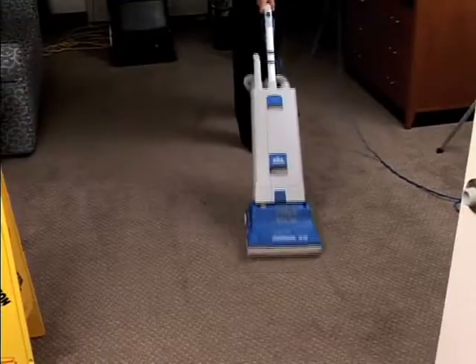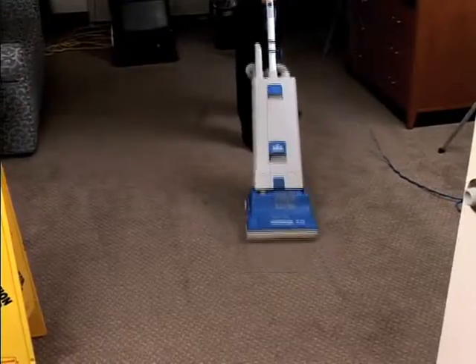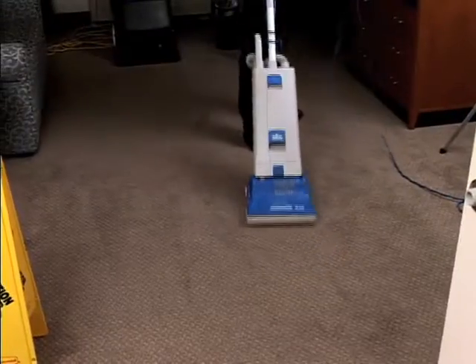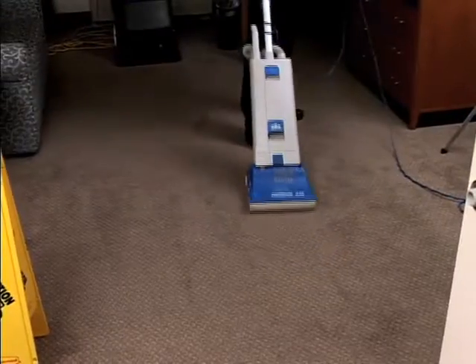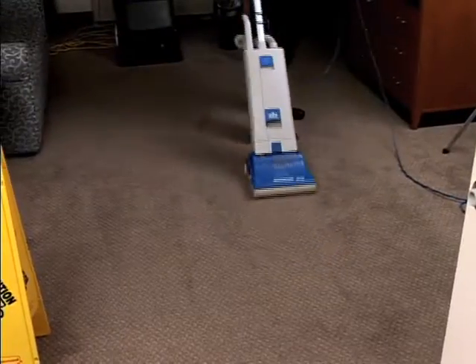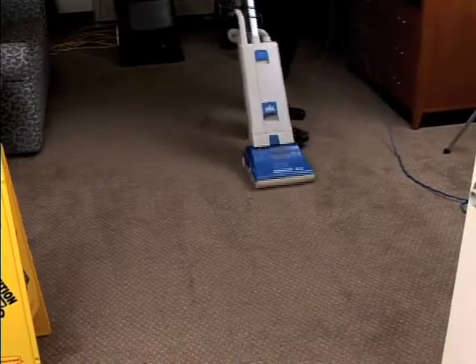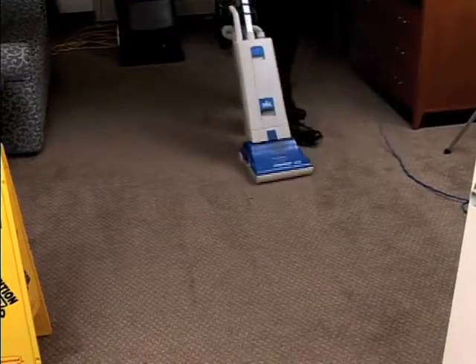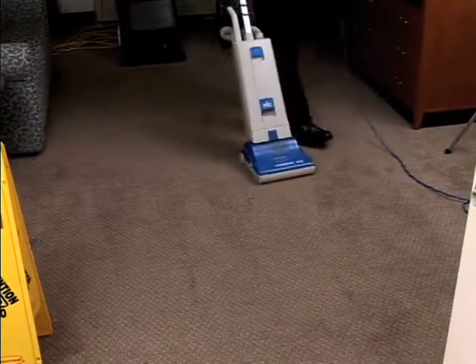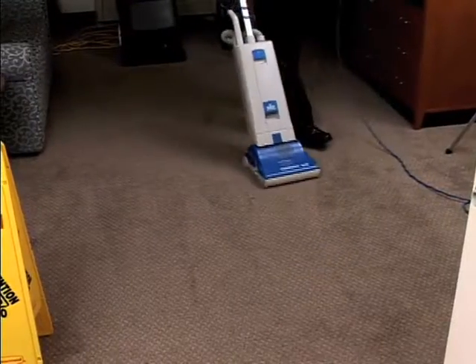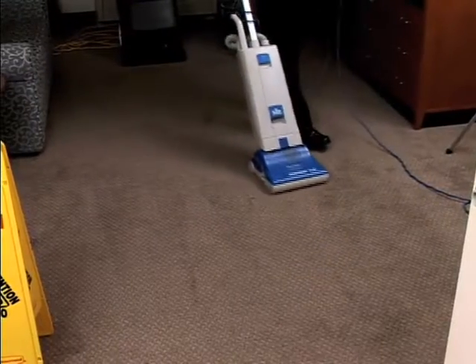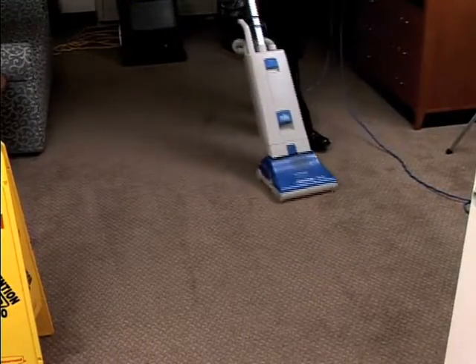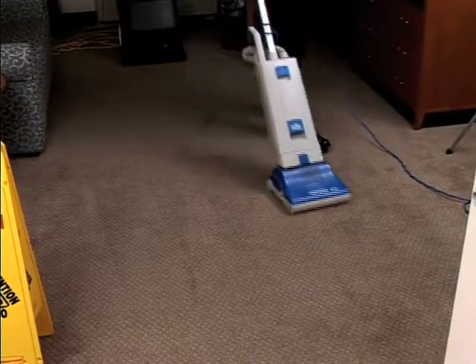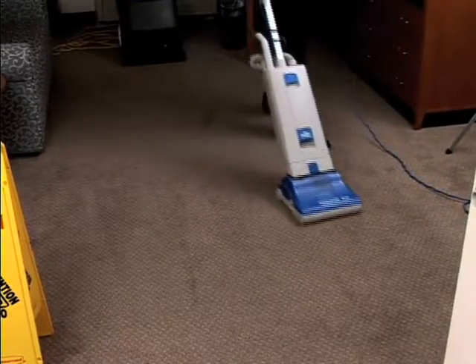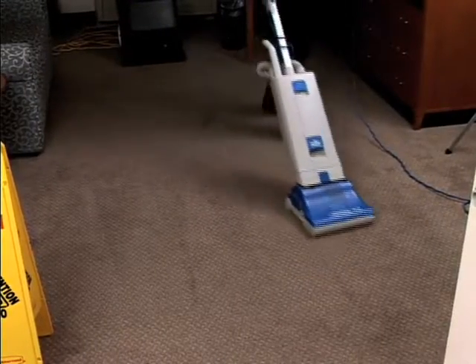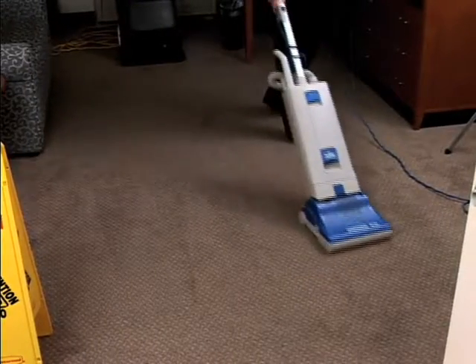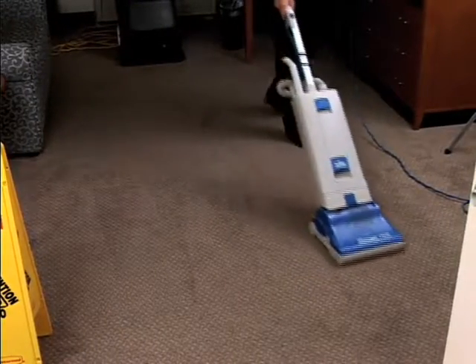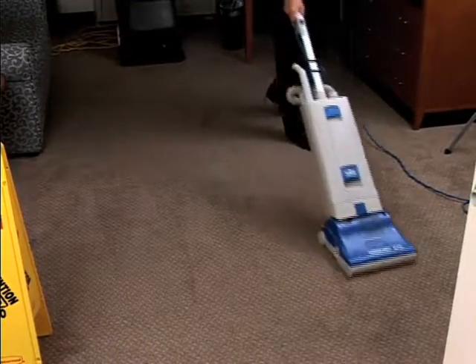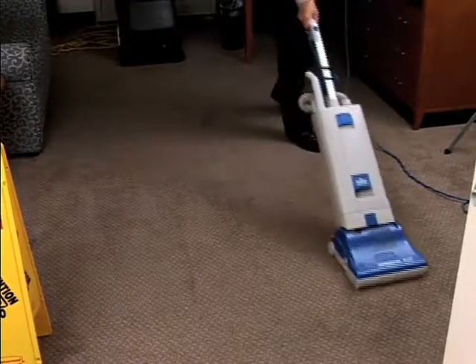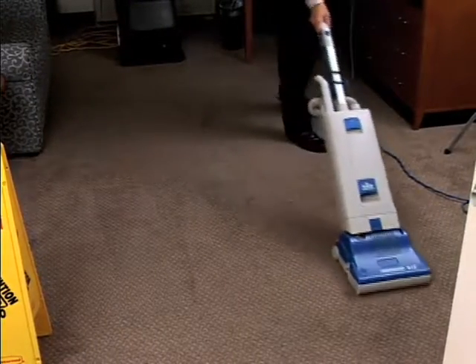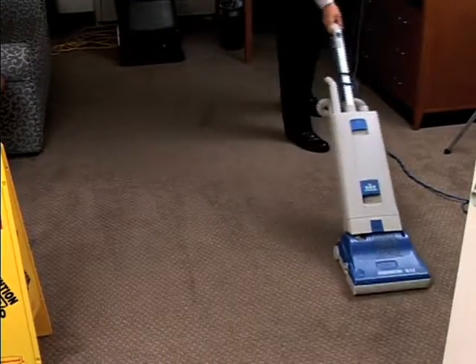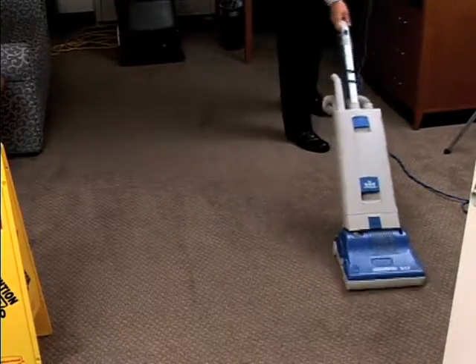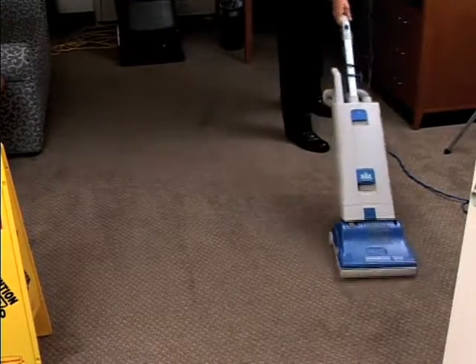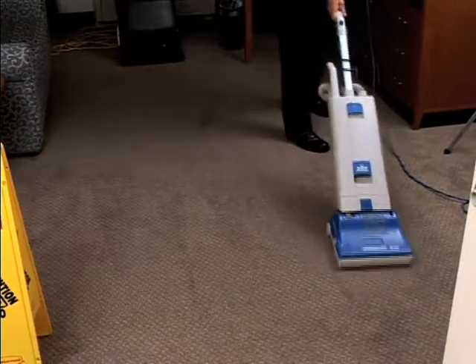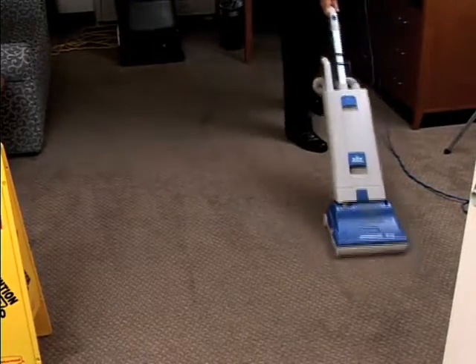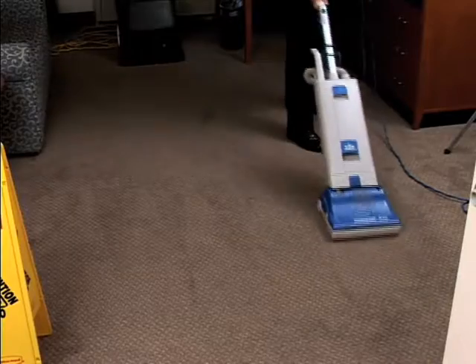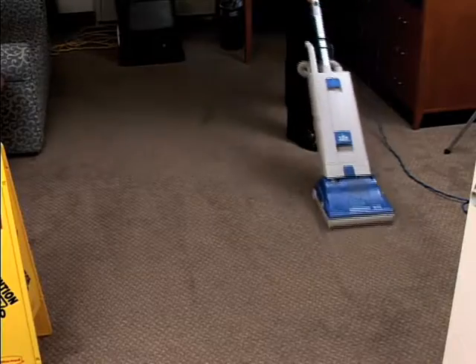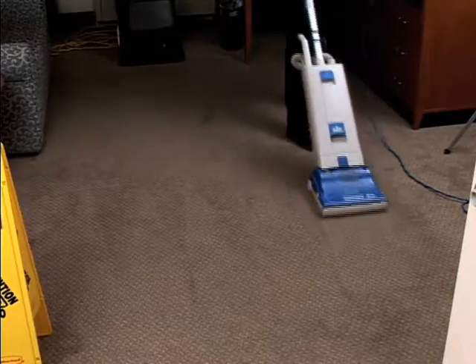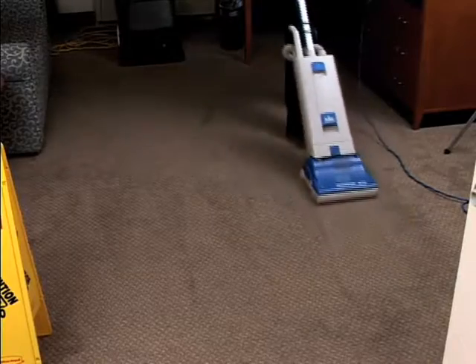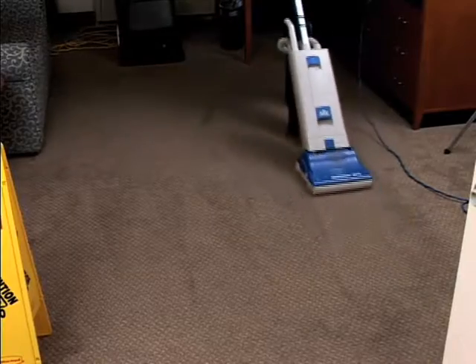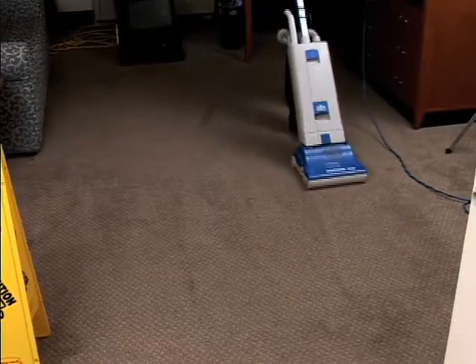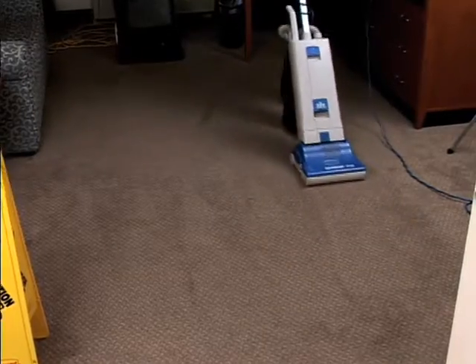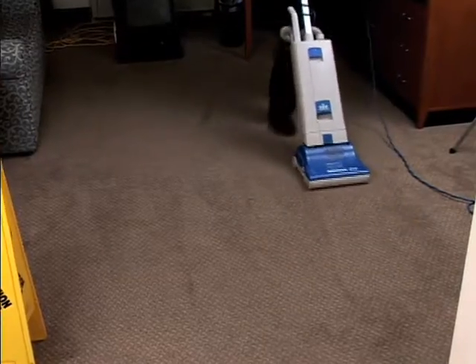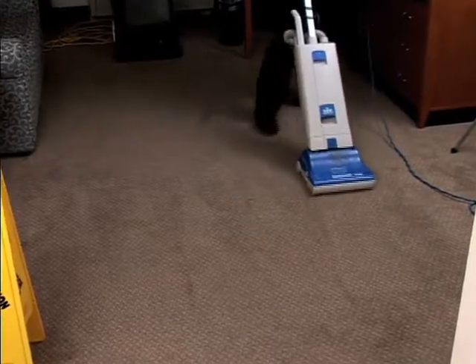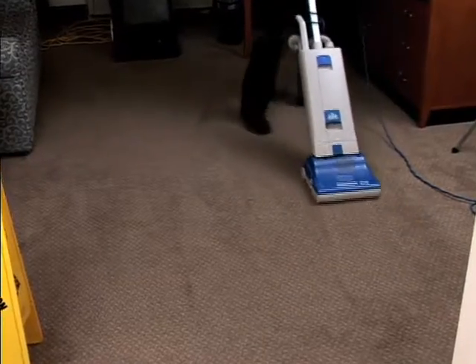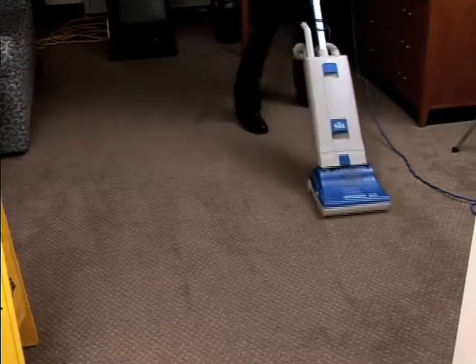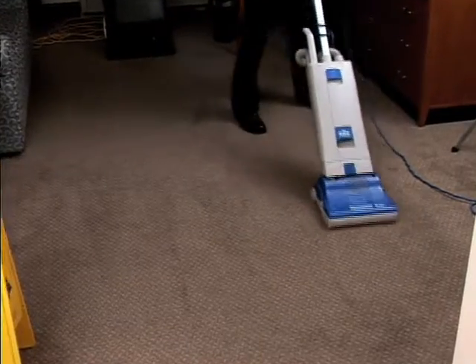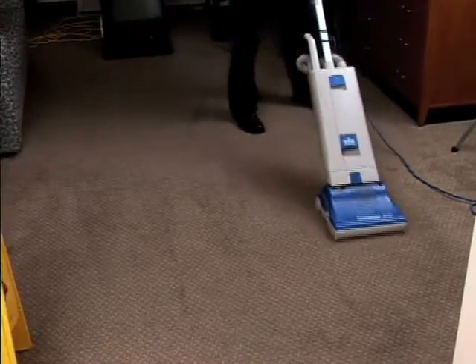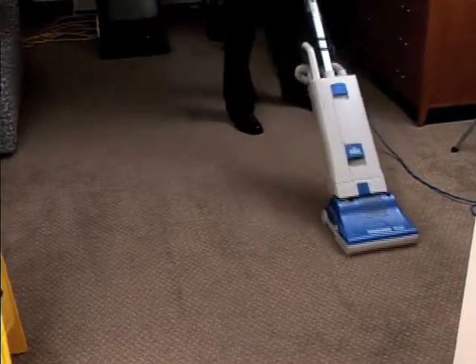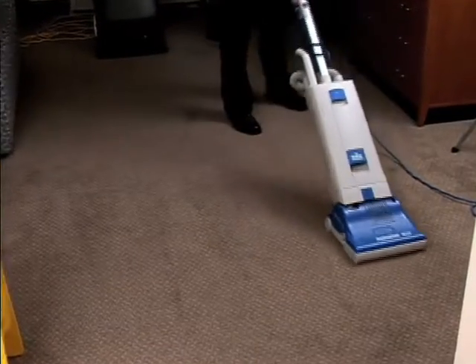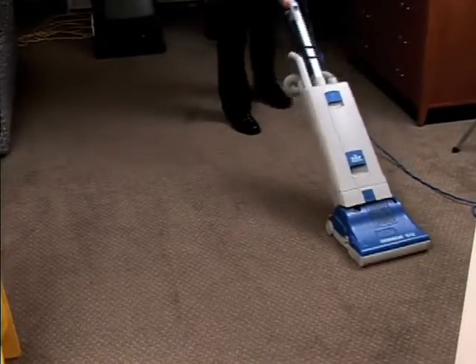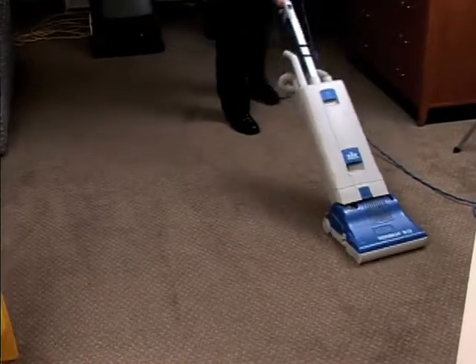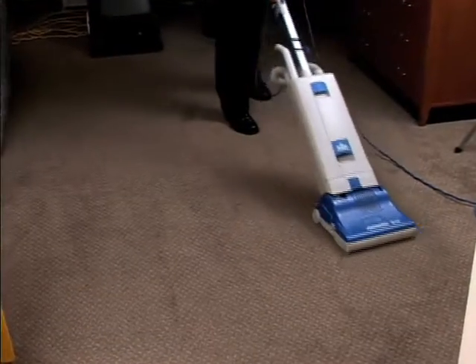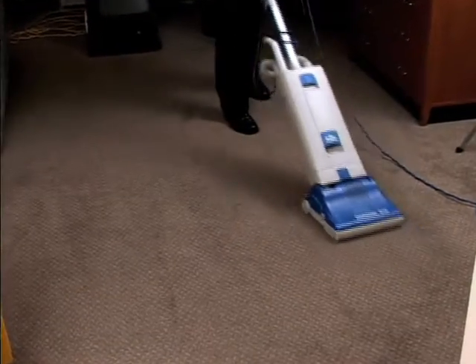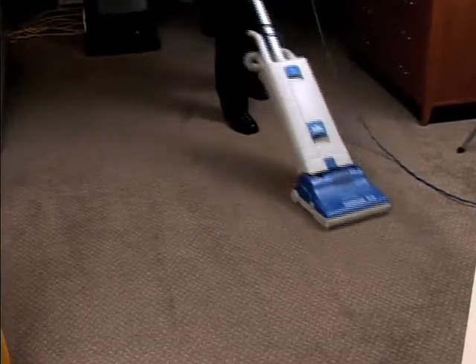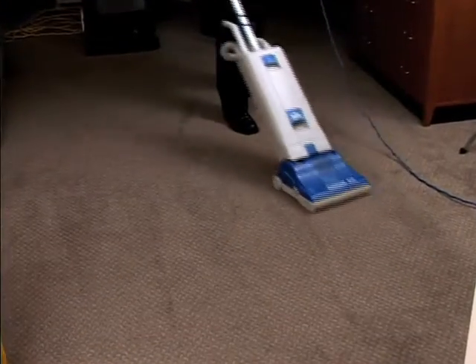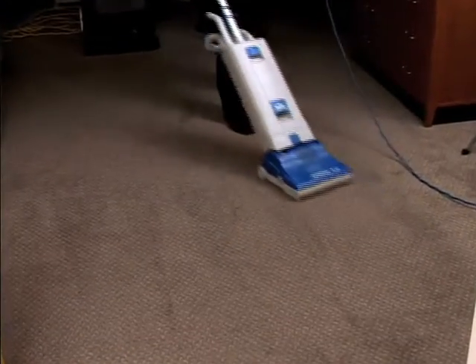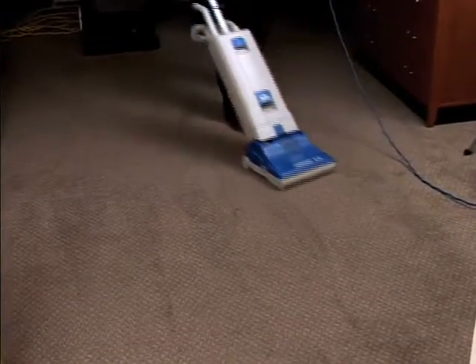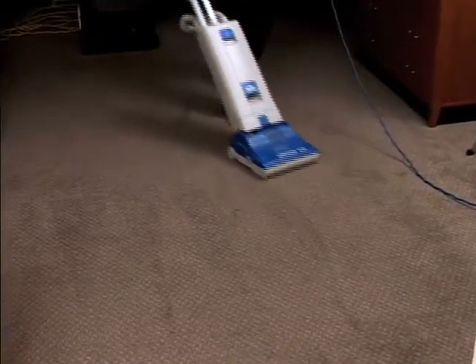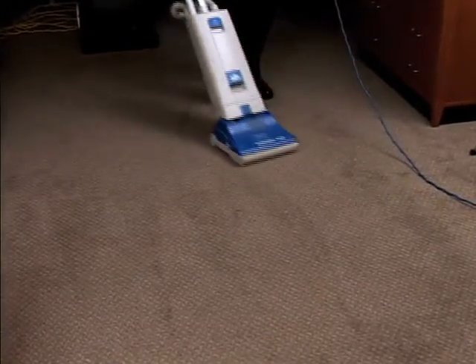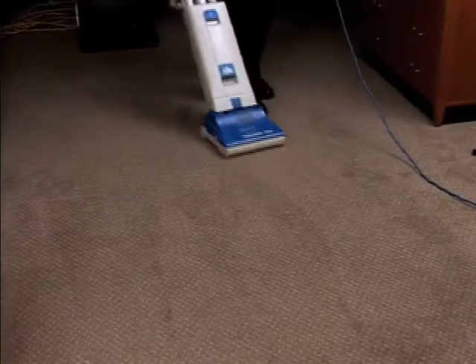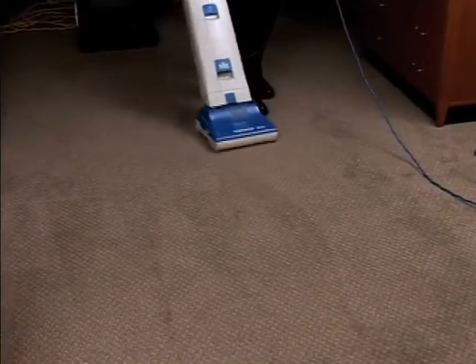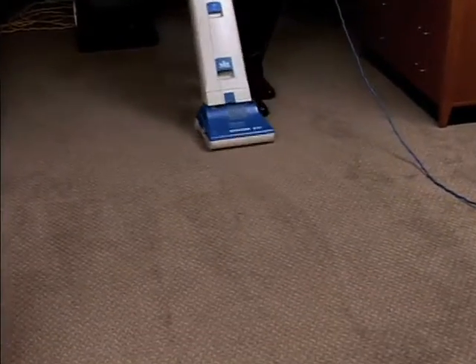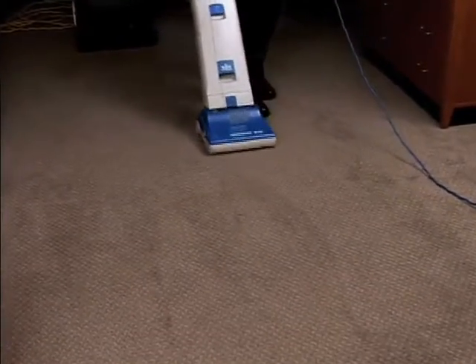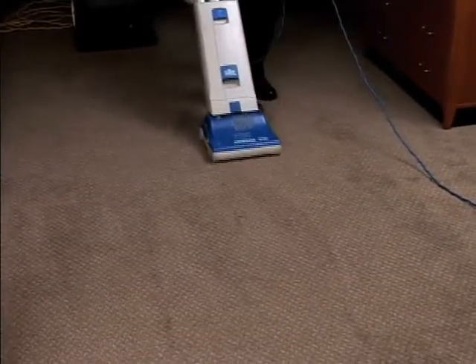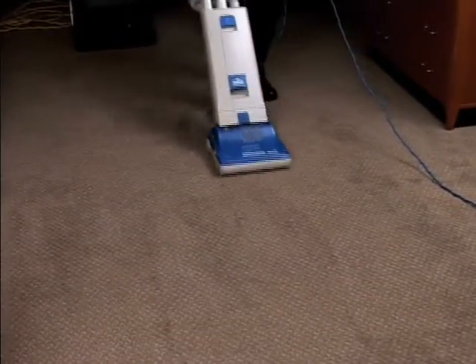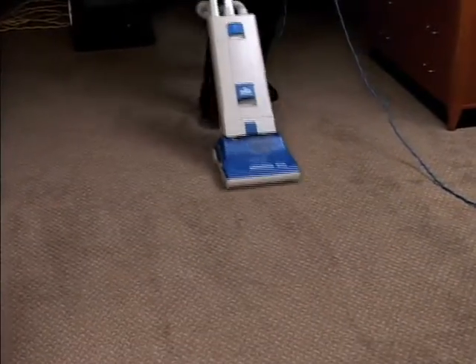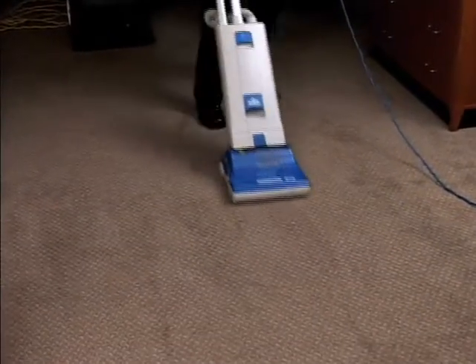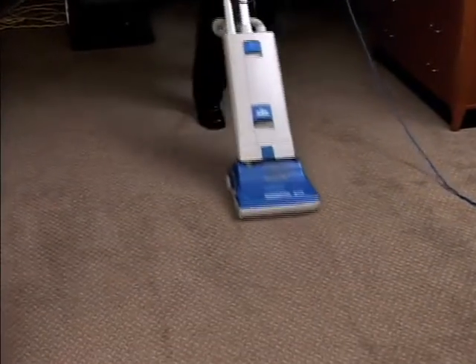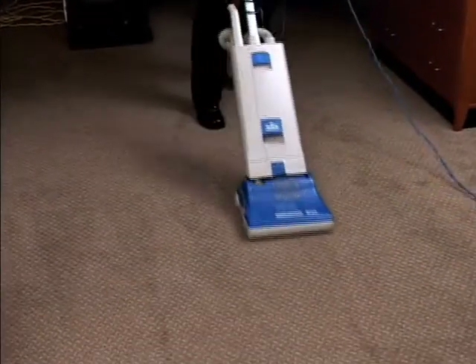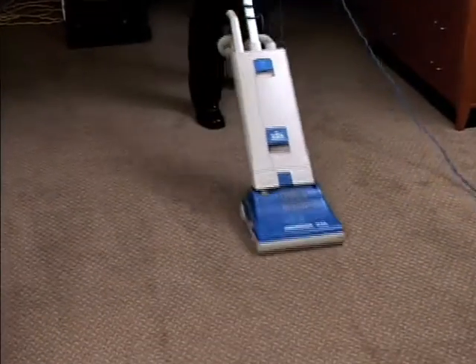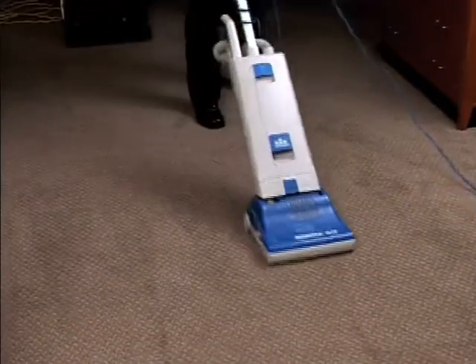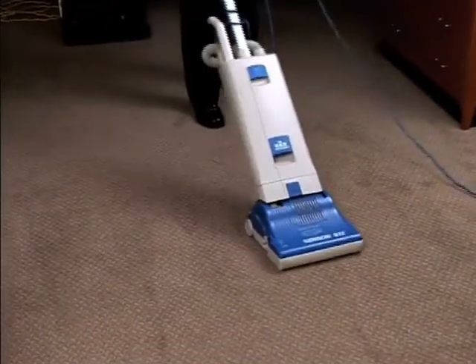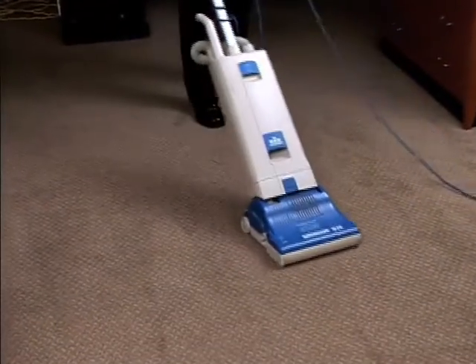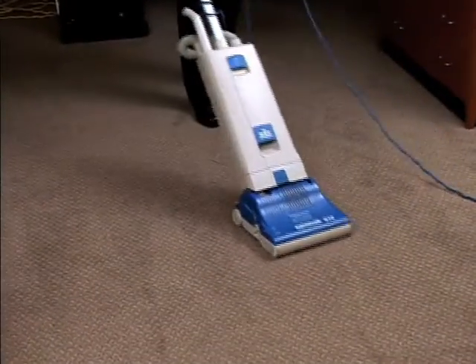When dry, vacuum the area thoroughly, remove wet floor signs, and clean and store all equipment. The procedure is now complete.